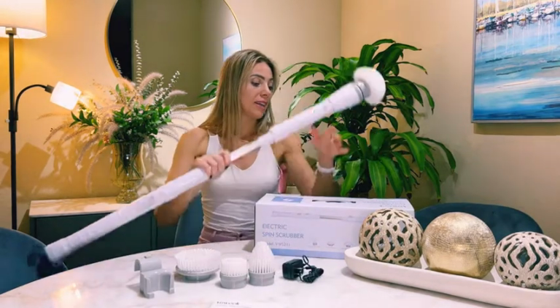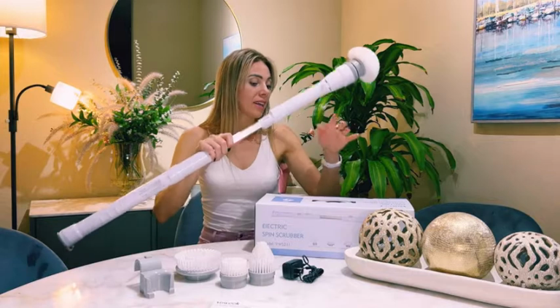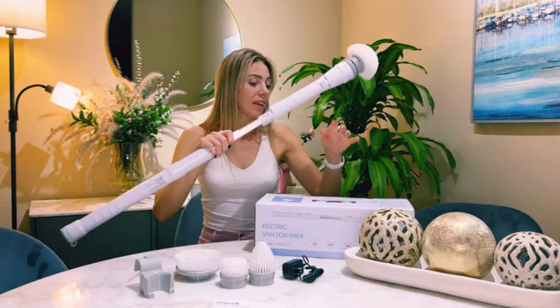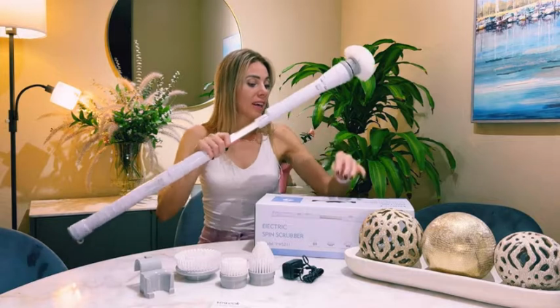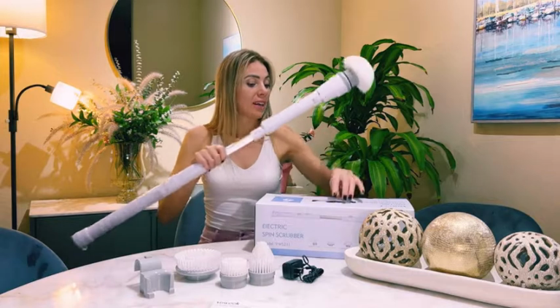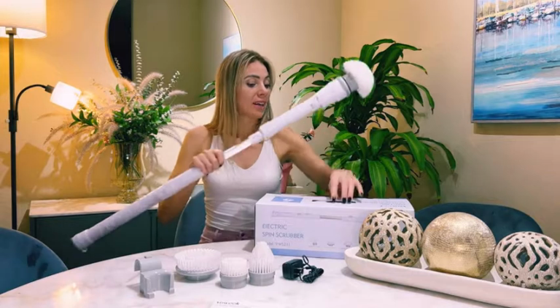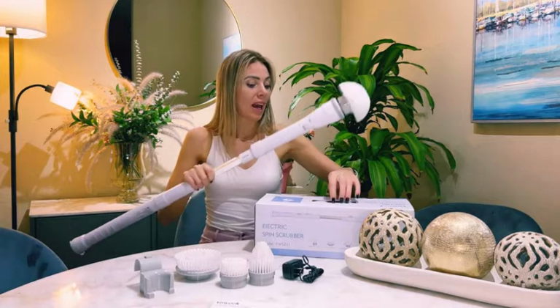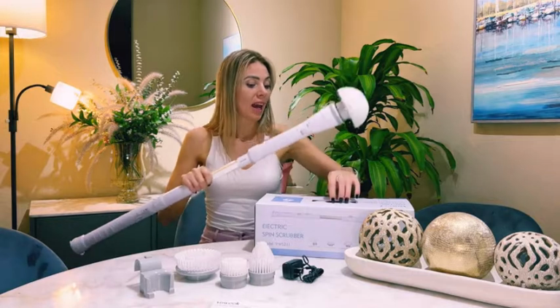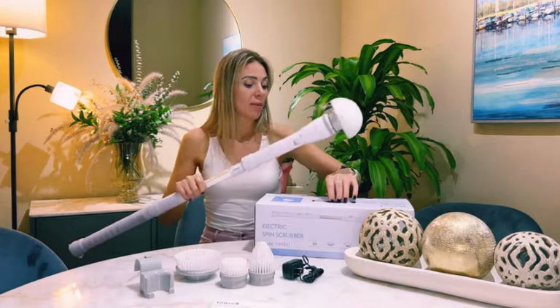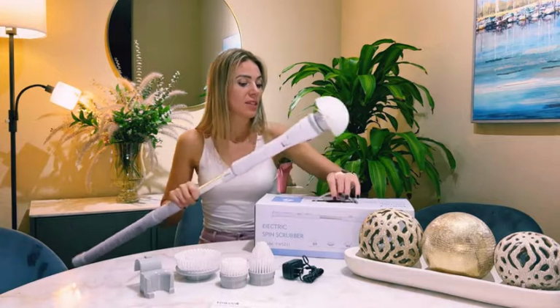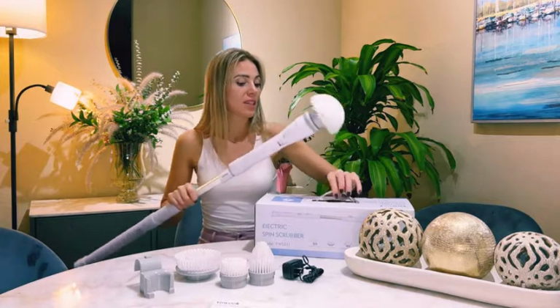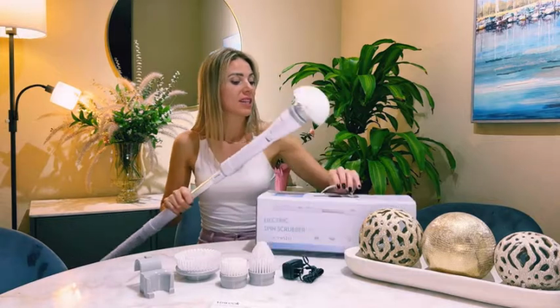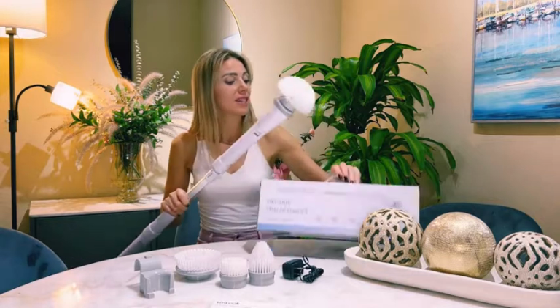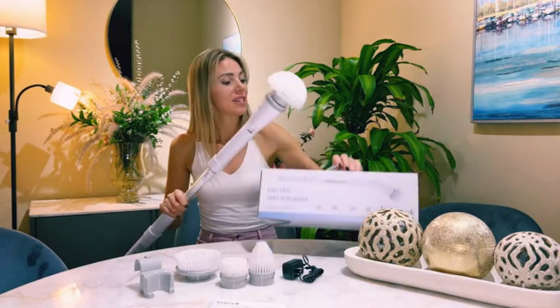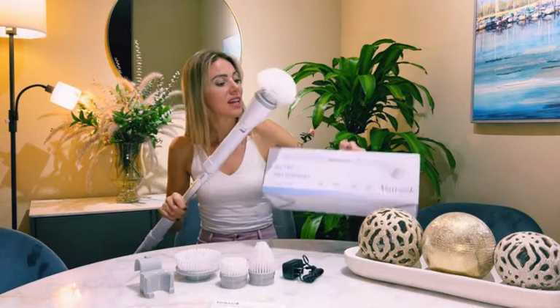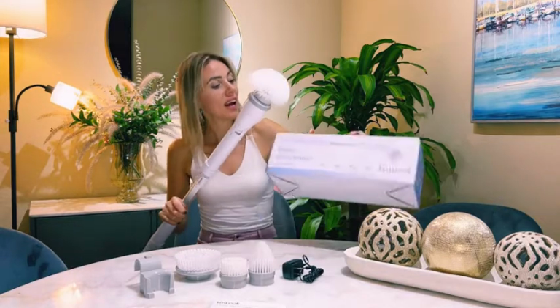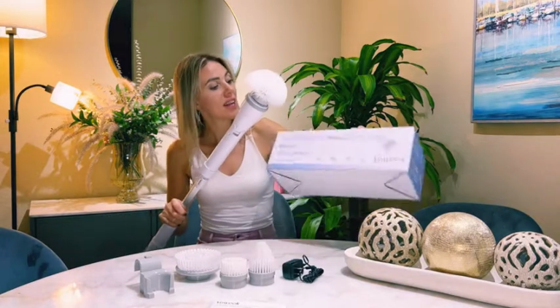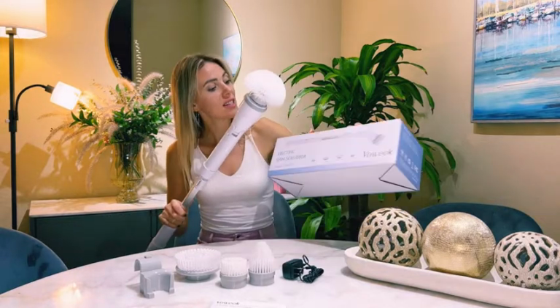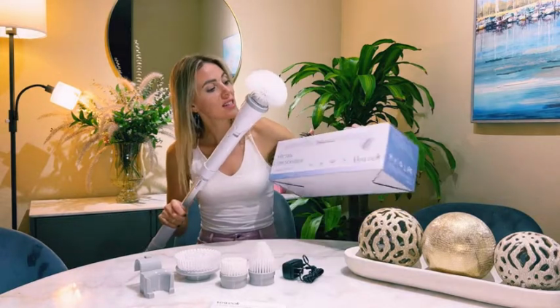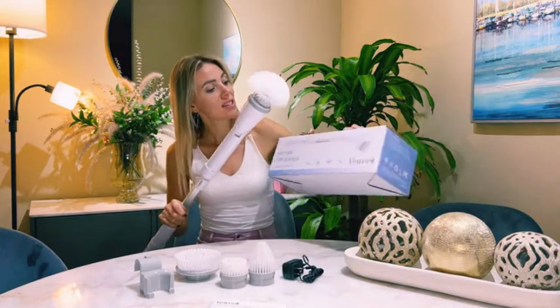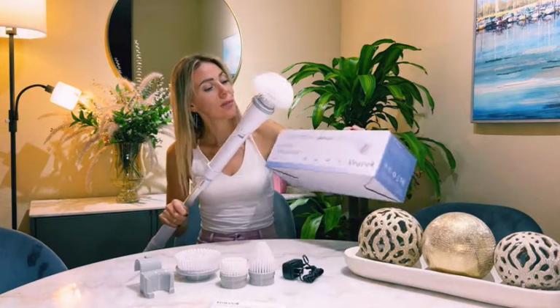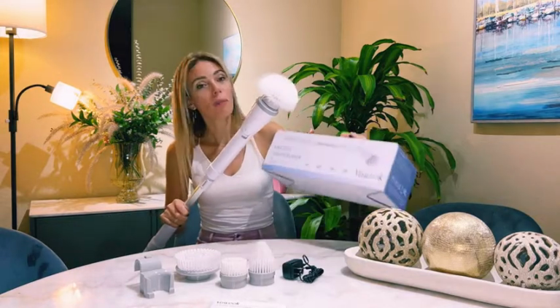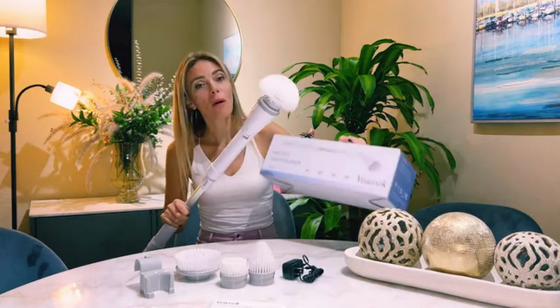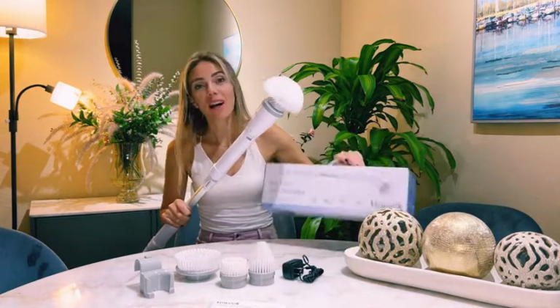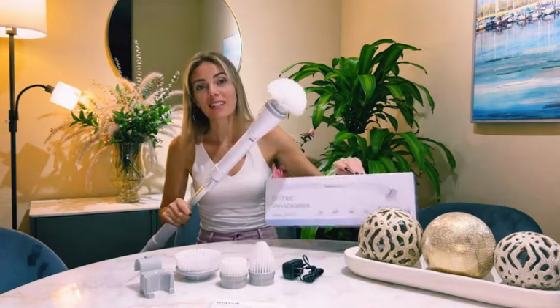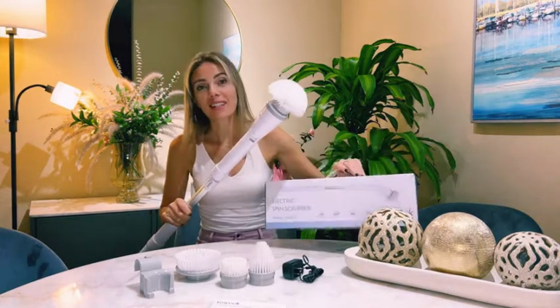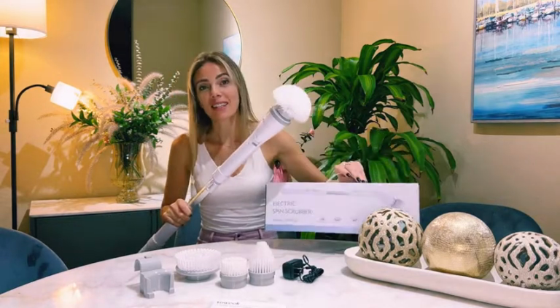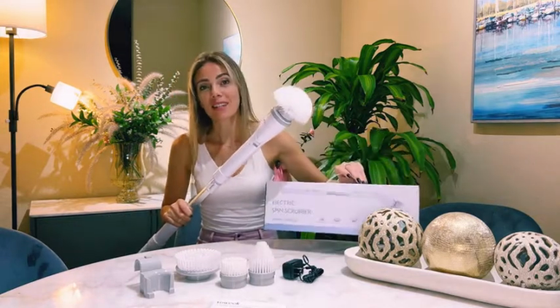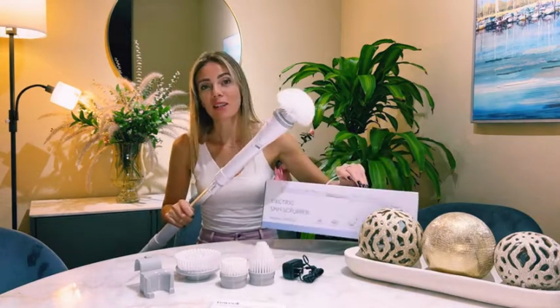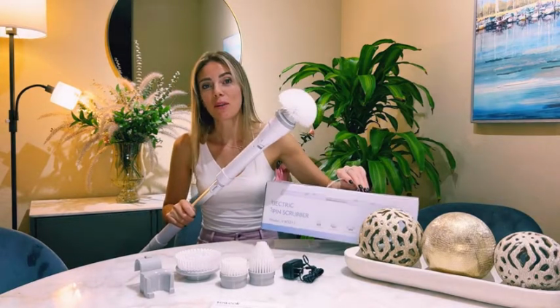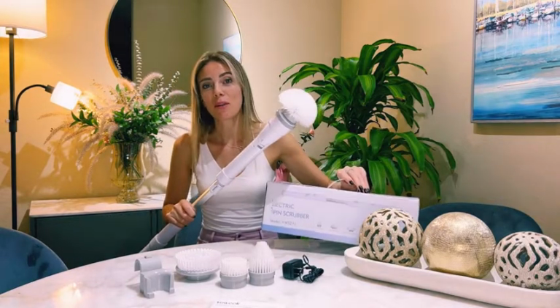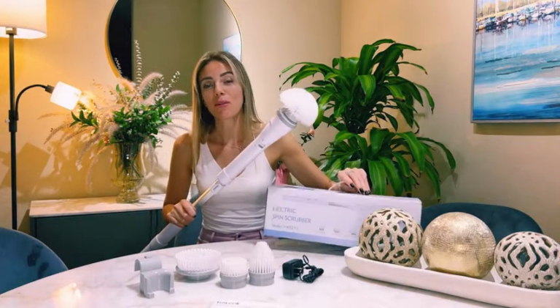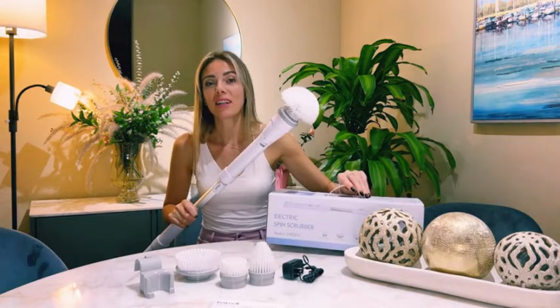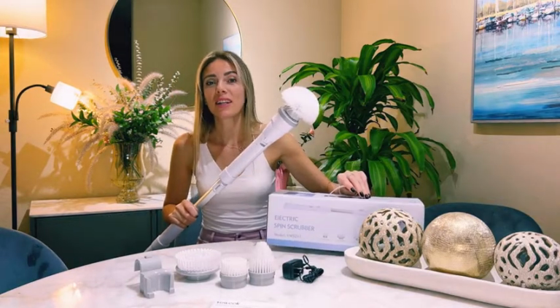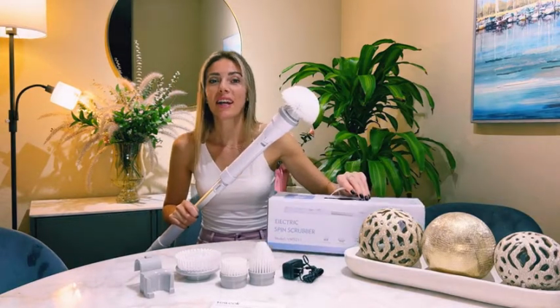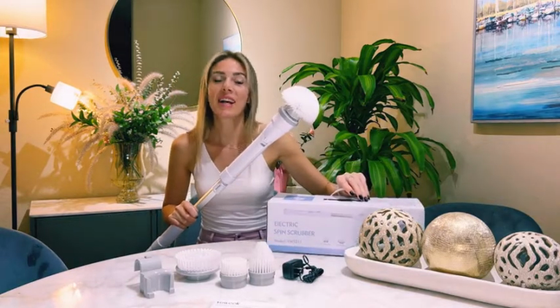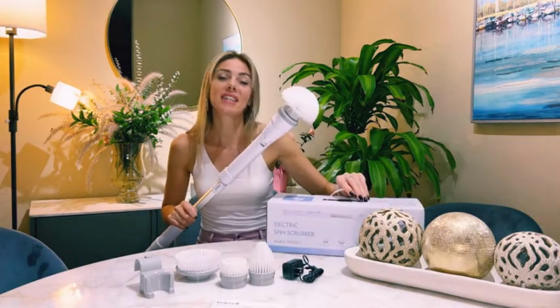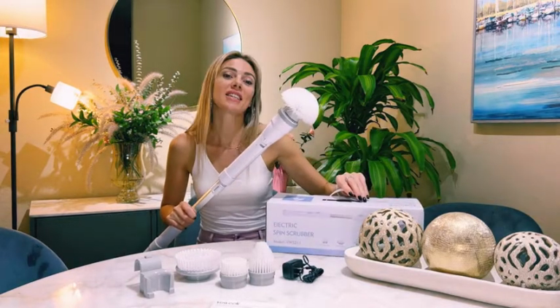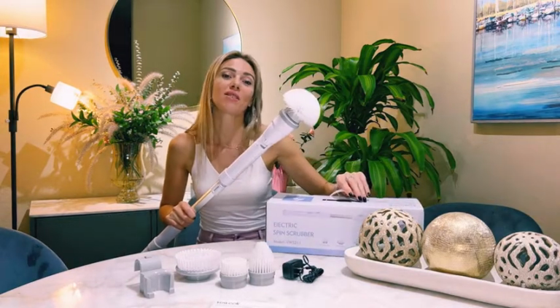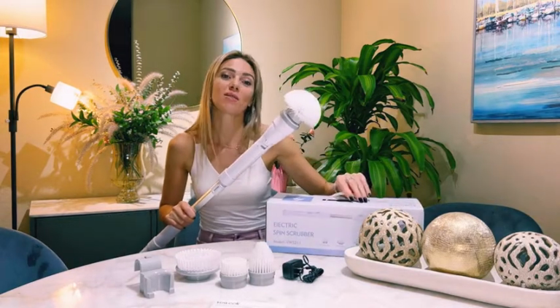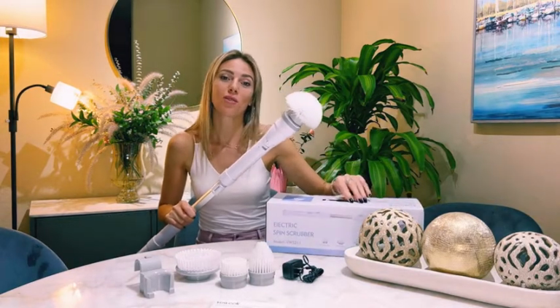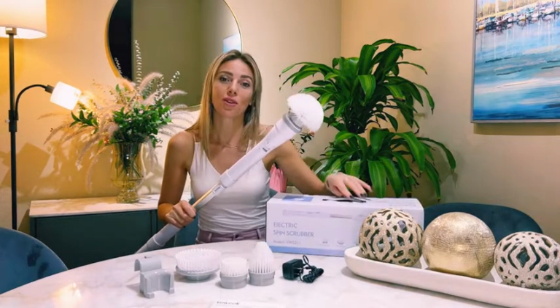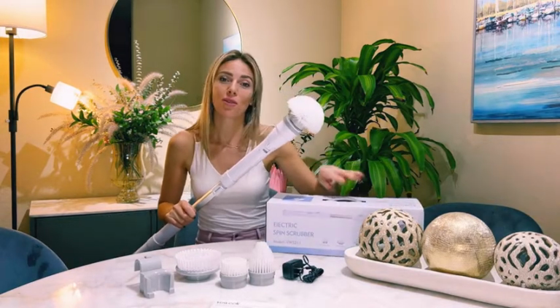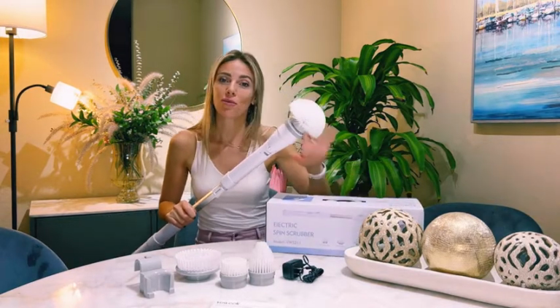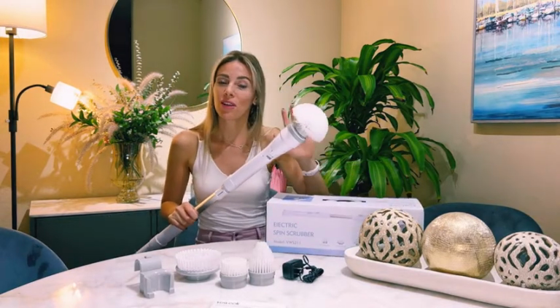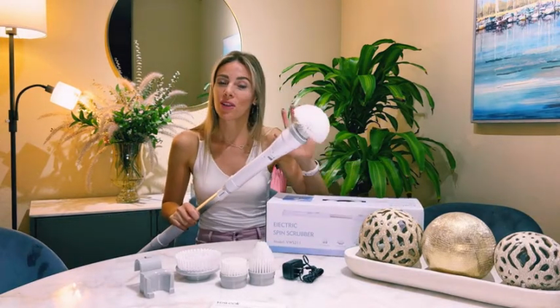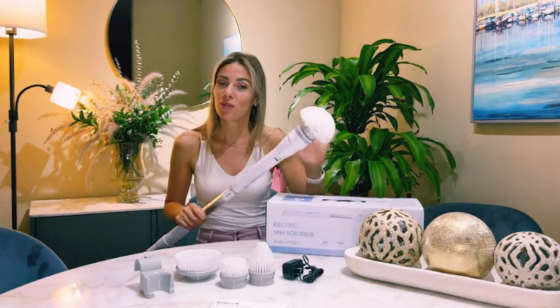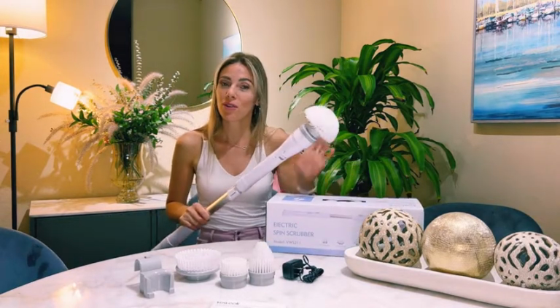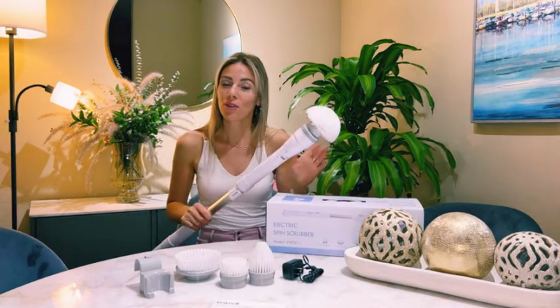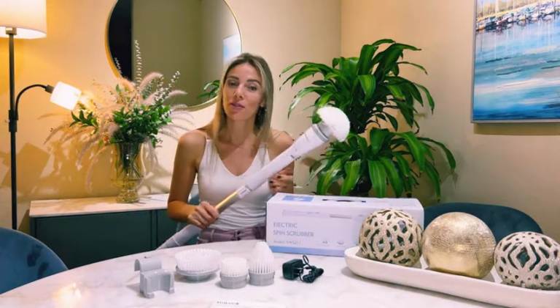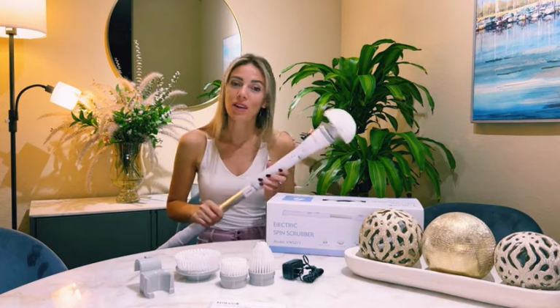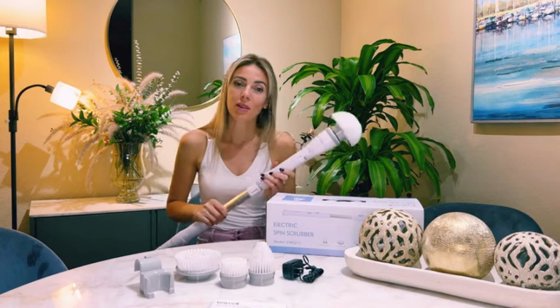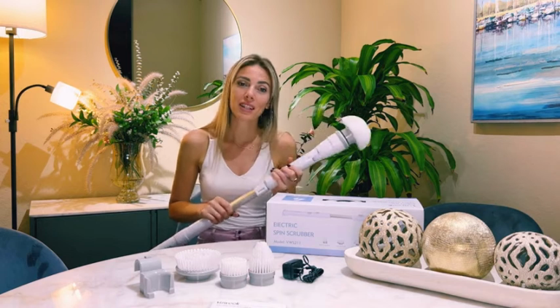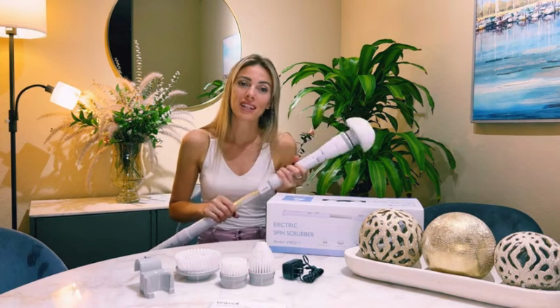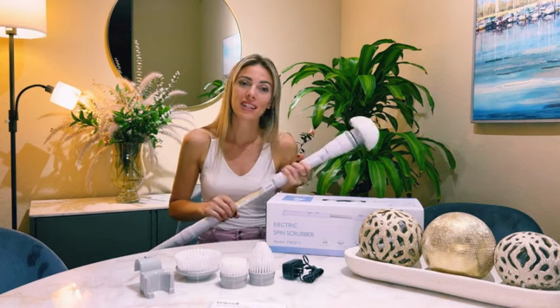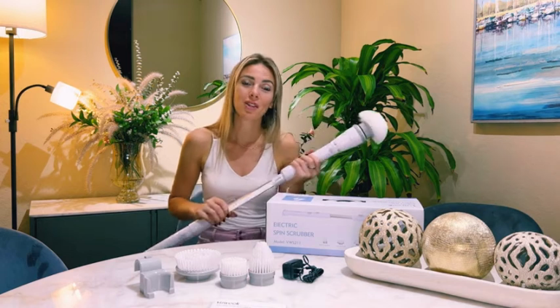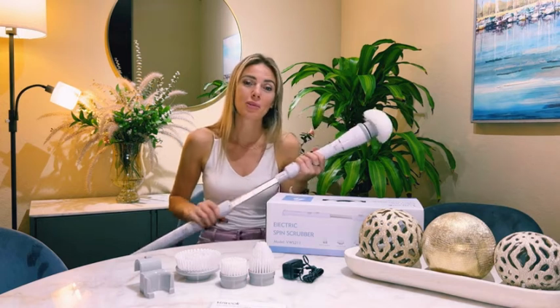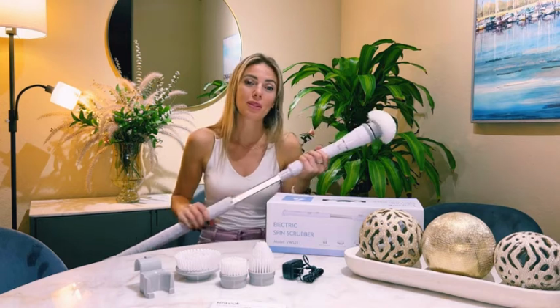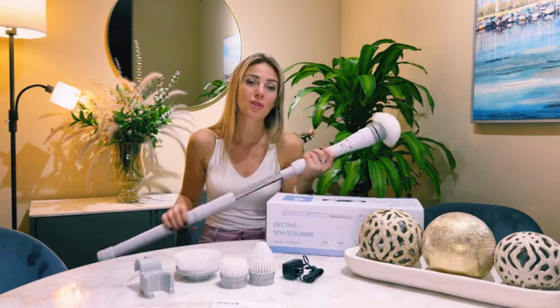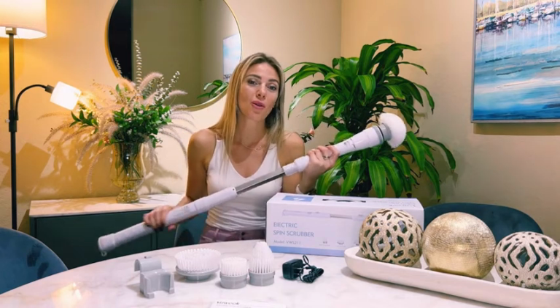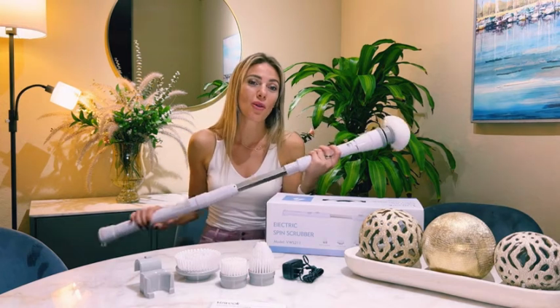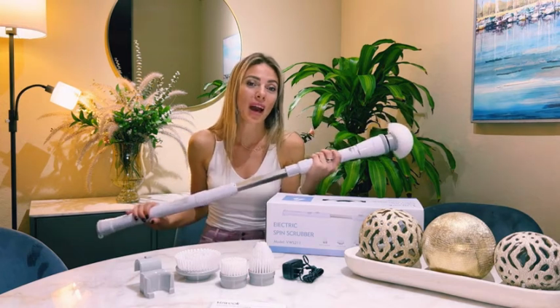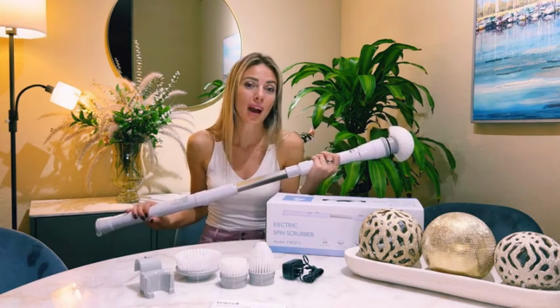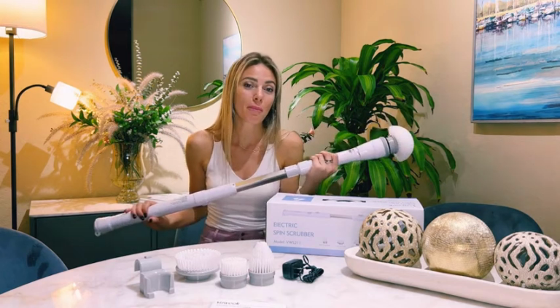It comes in this nice box and can be a really nice gift for your friends or family and they'll be so happy.